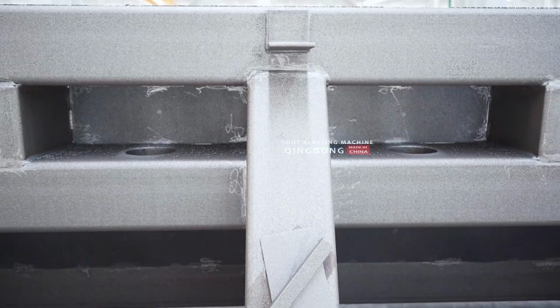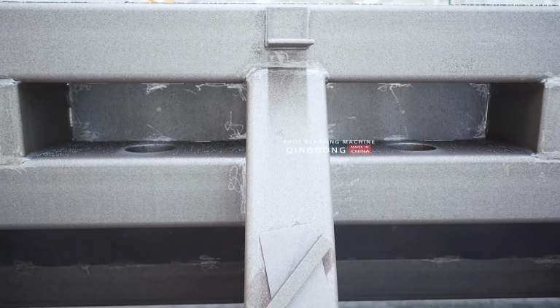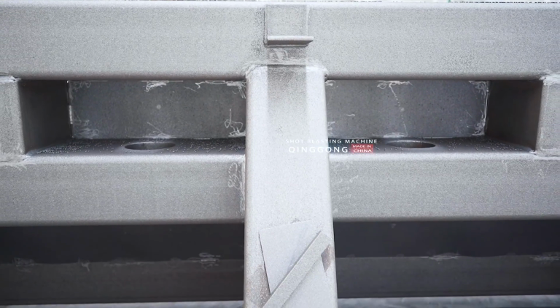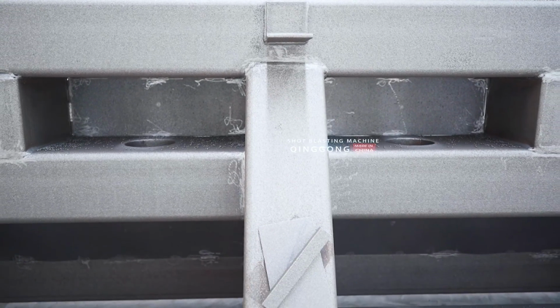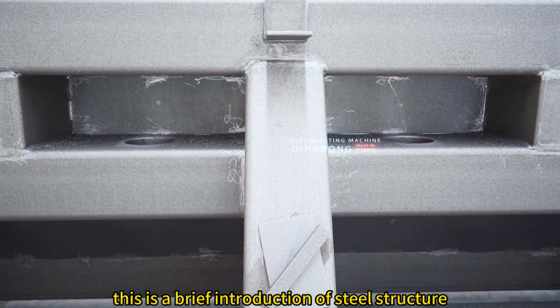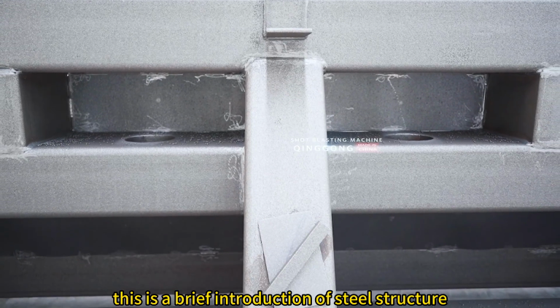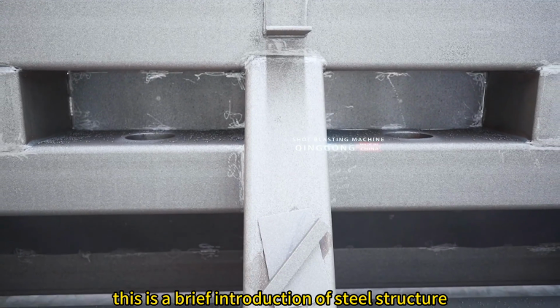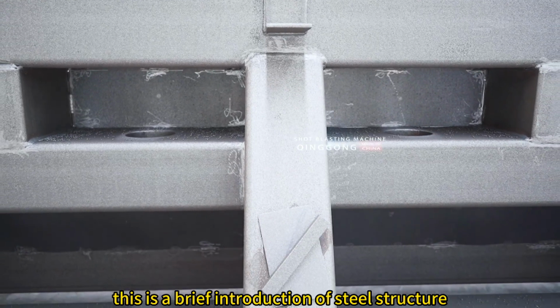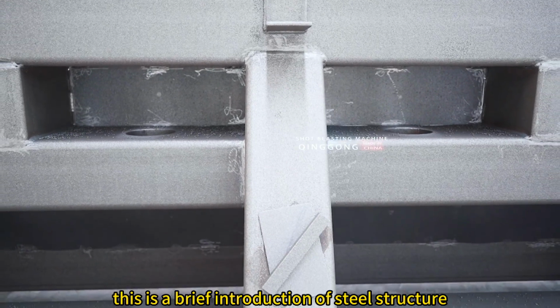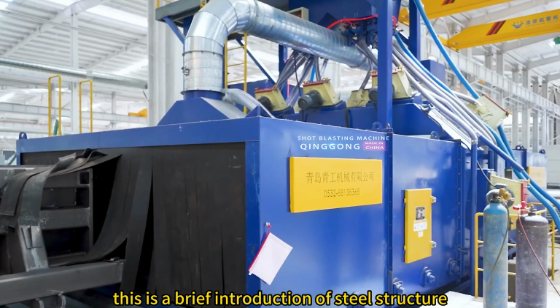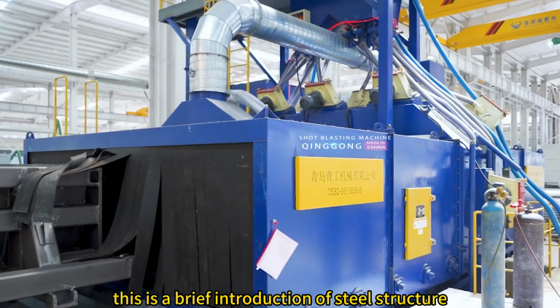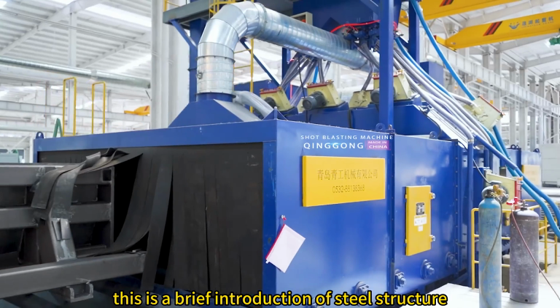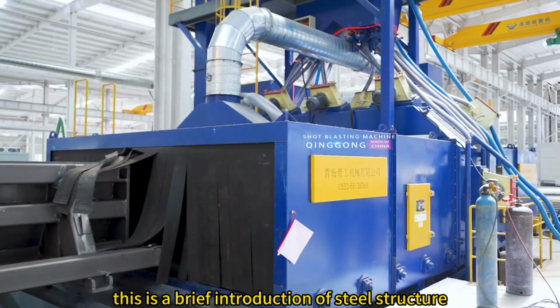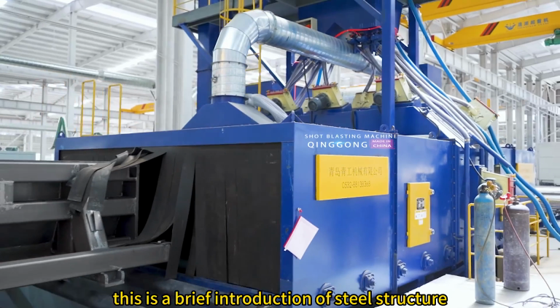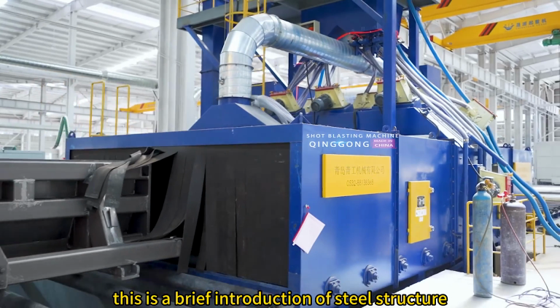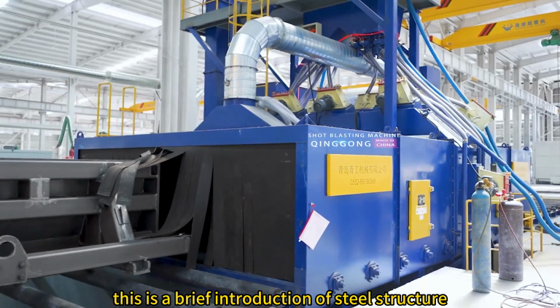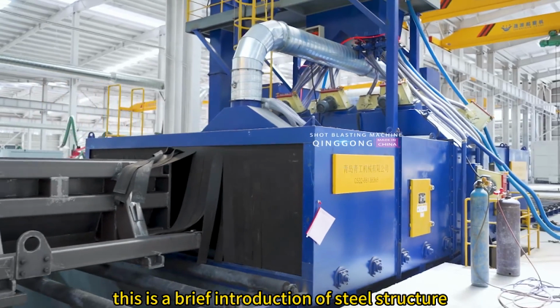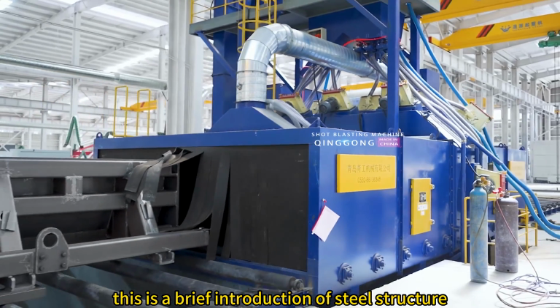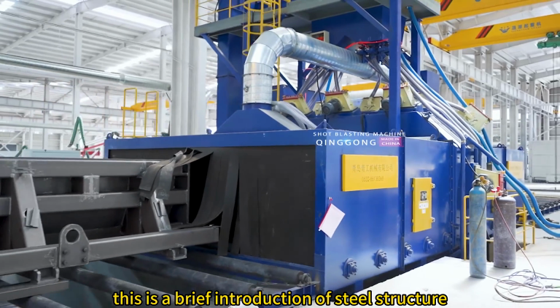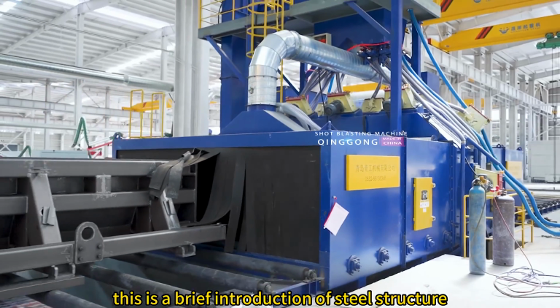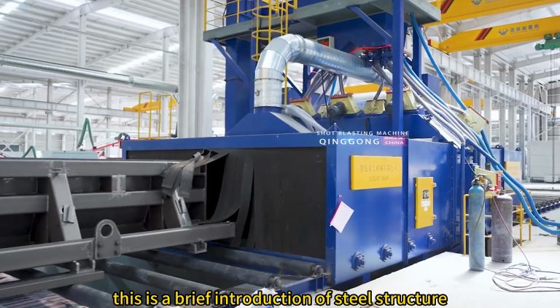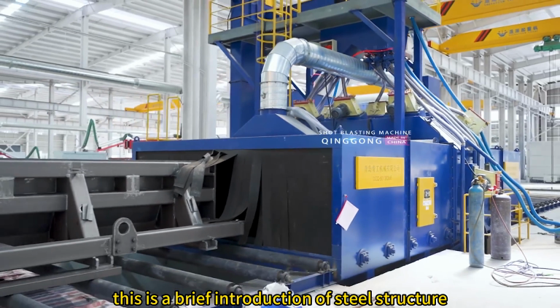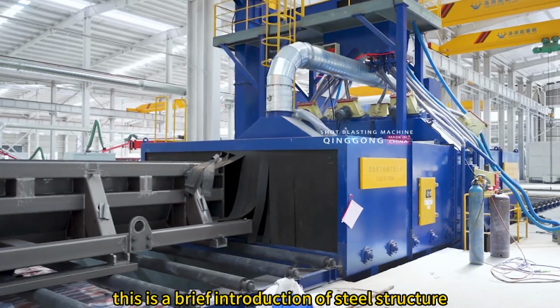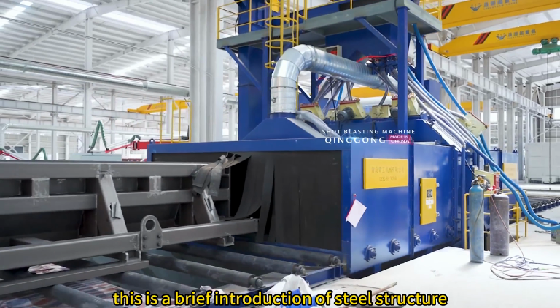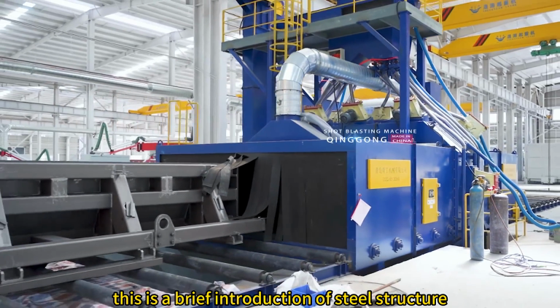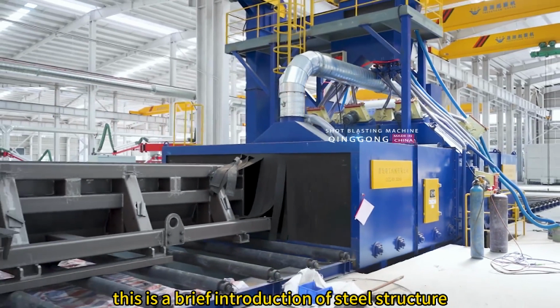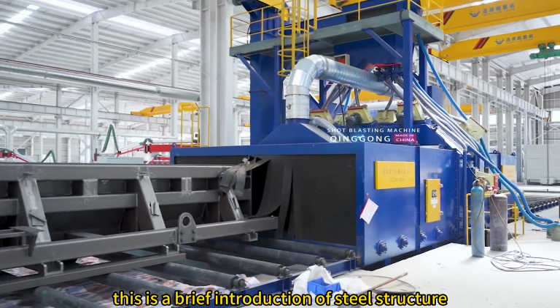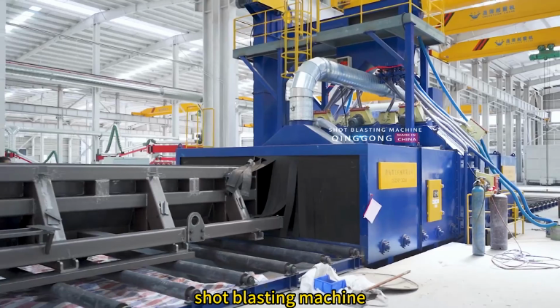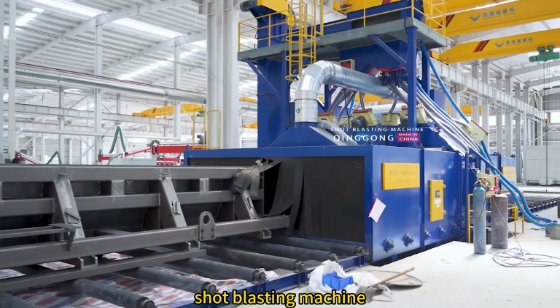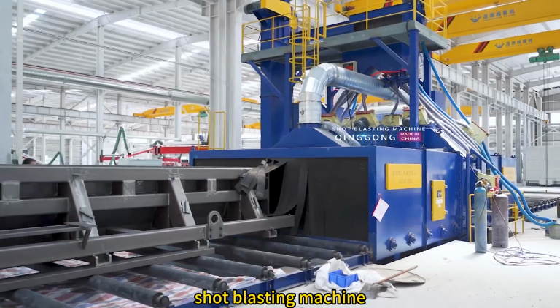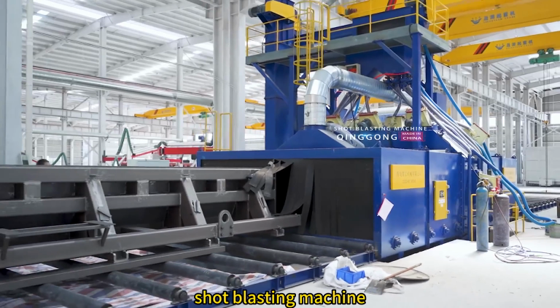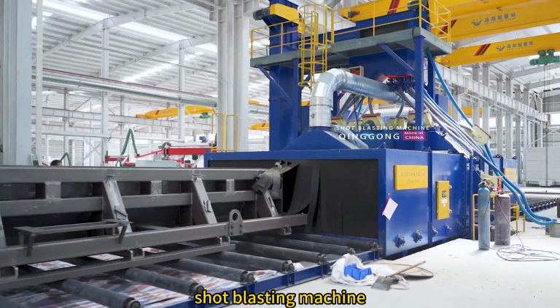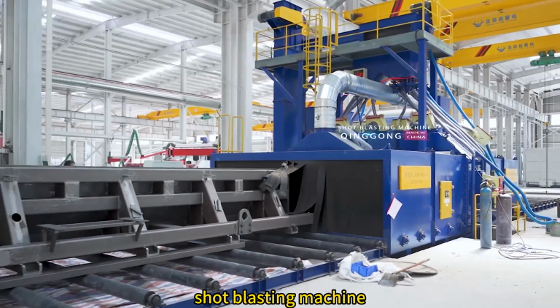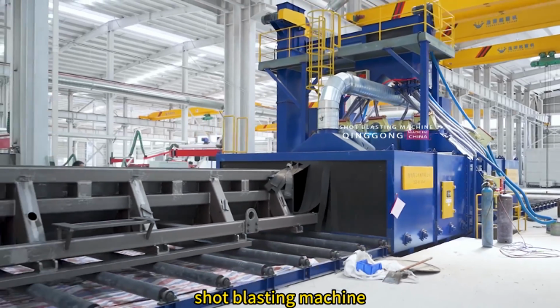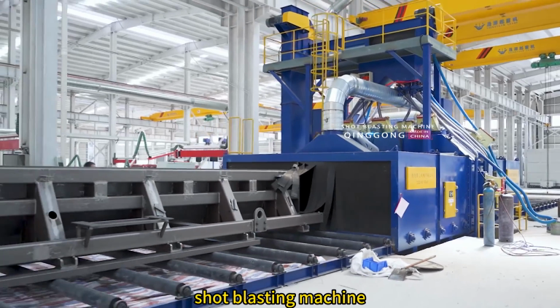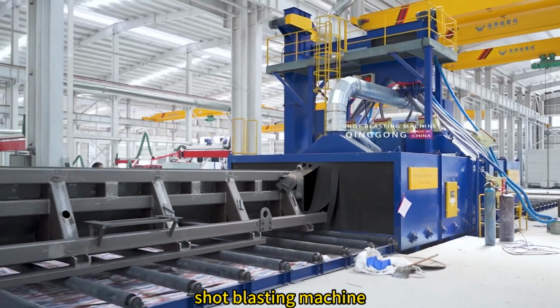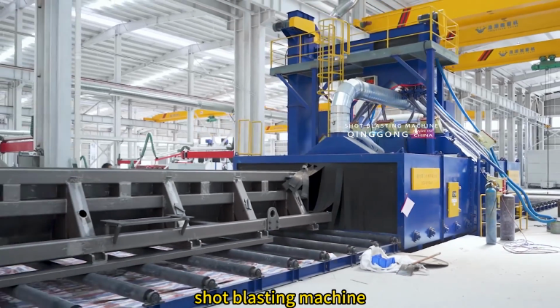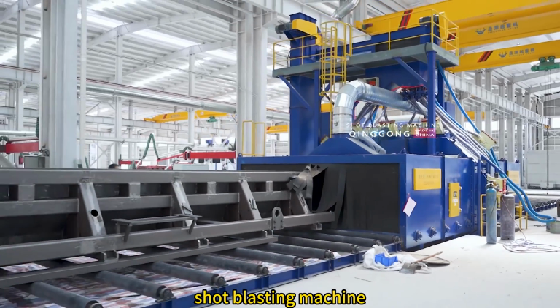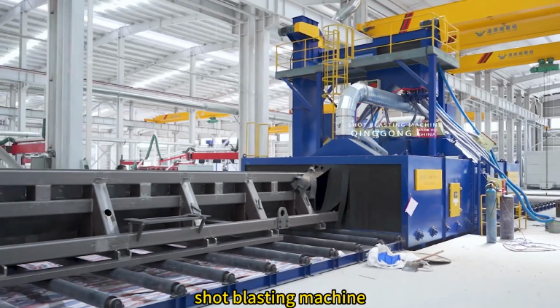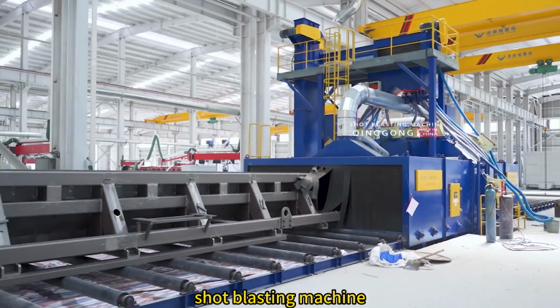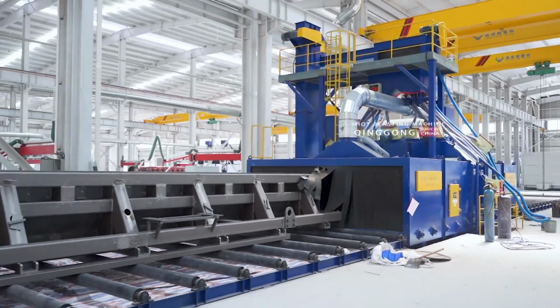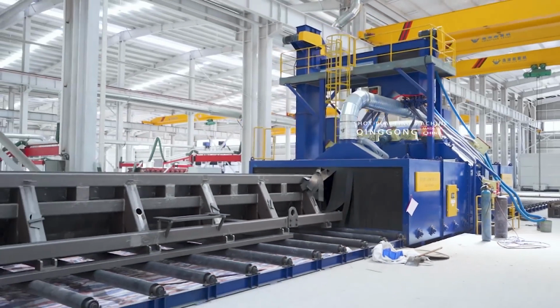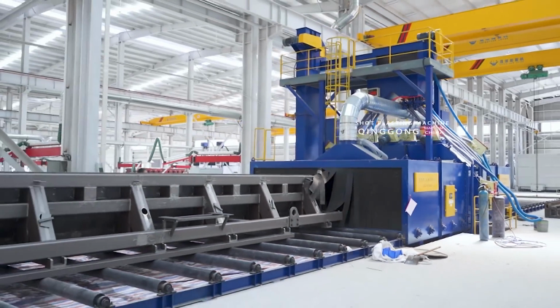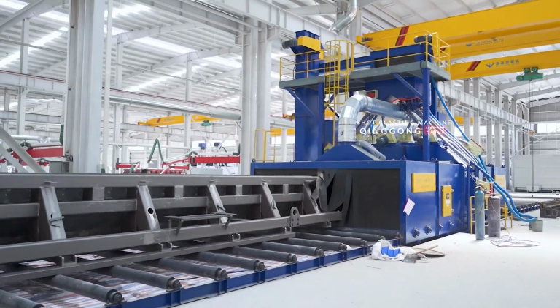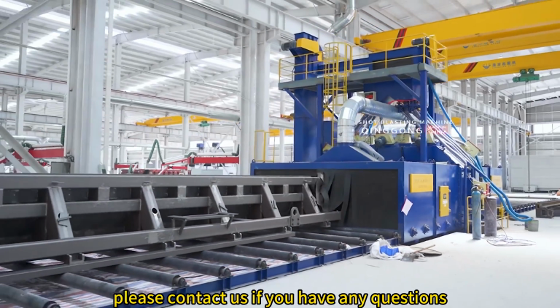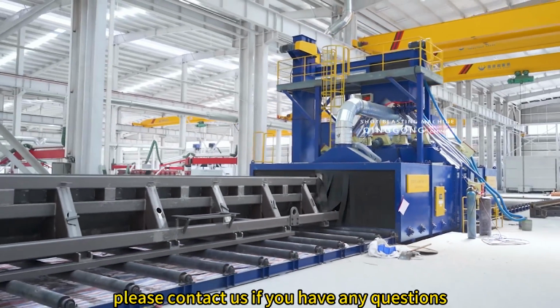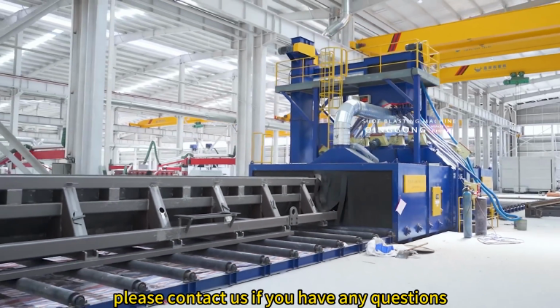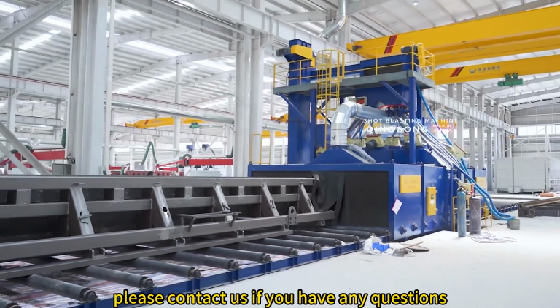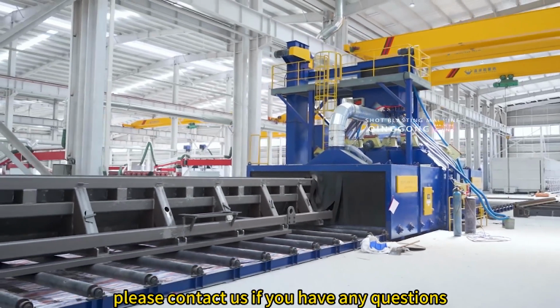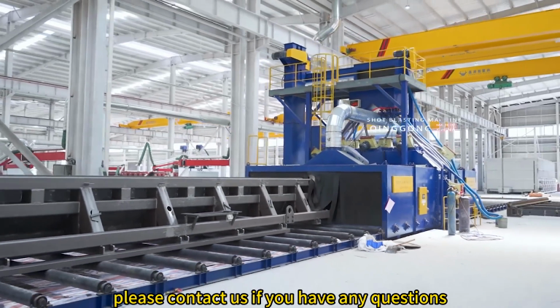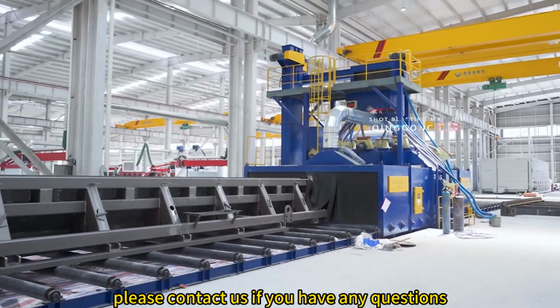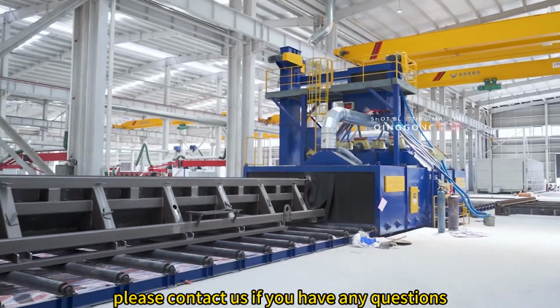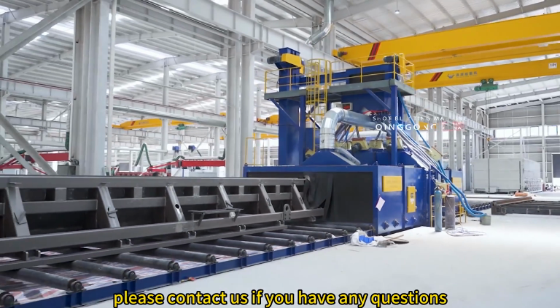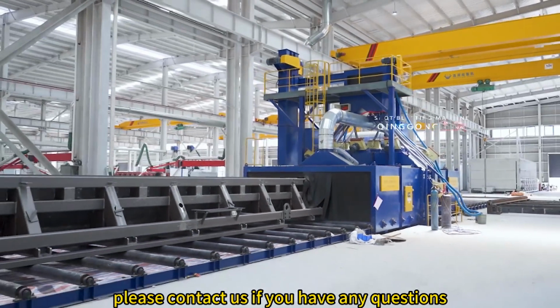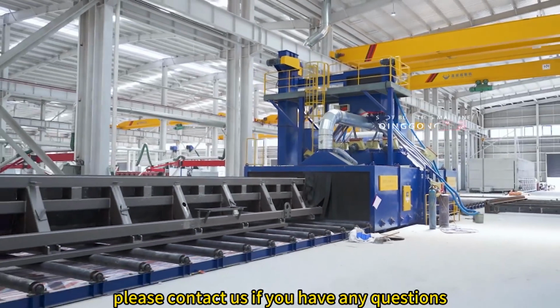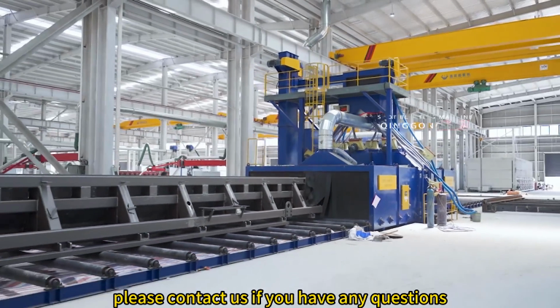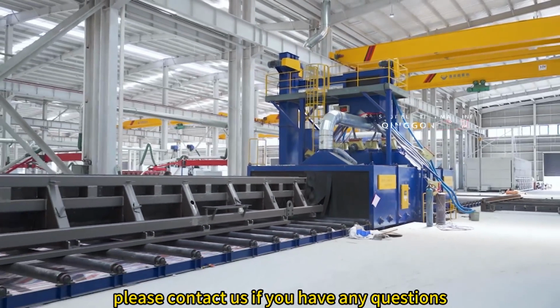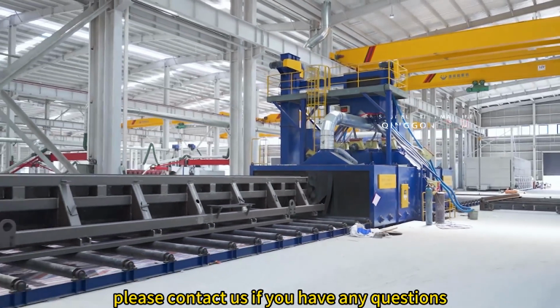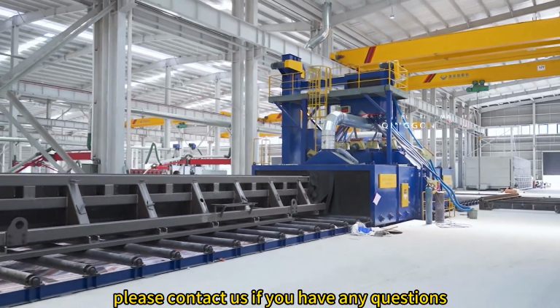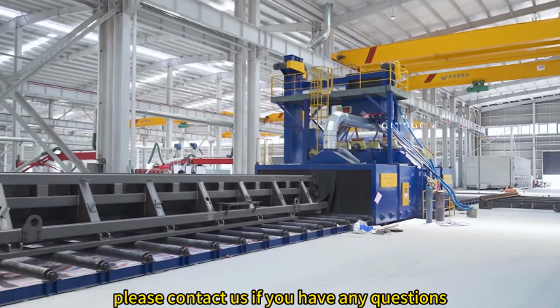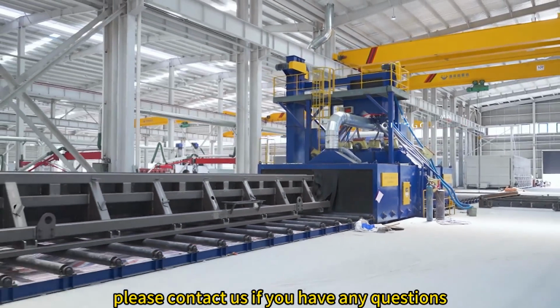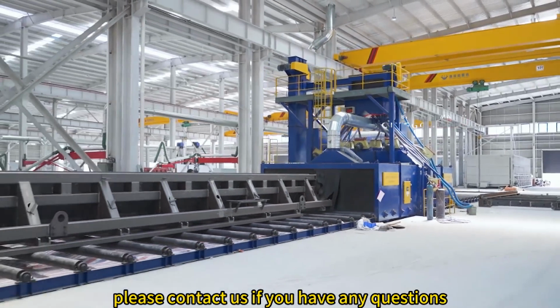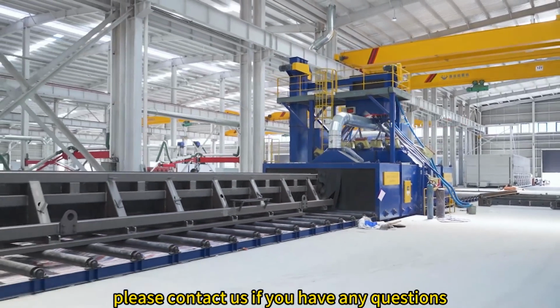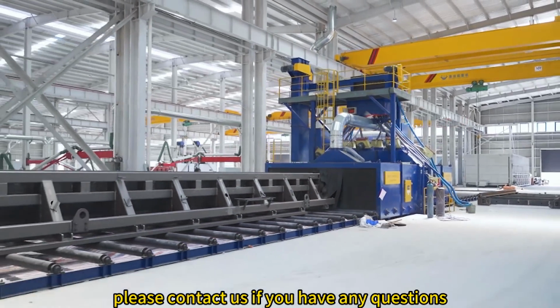This is a brief introduction of the steel structure shot blasting machine. Please contact us if you have any questions.